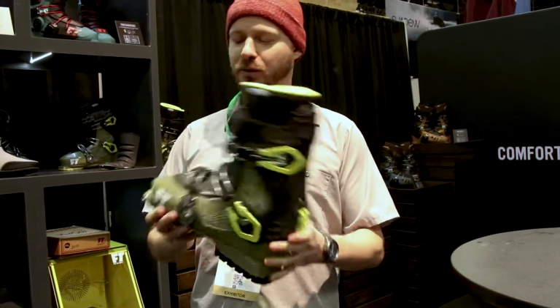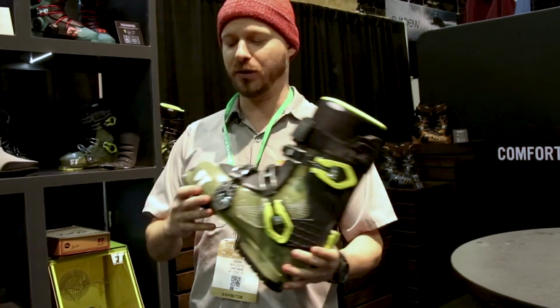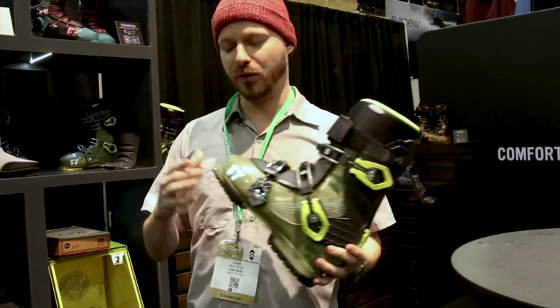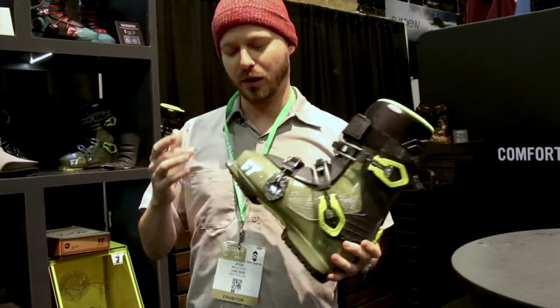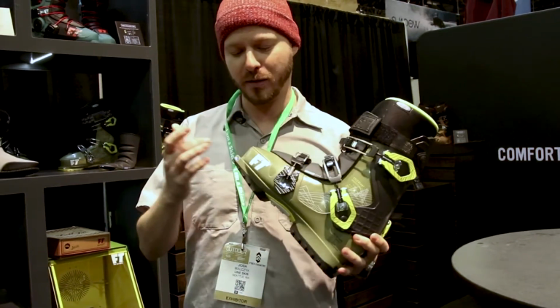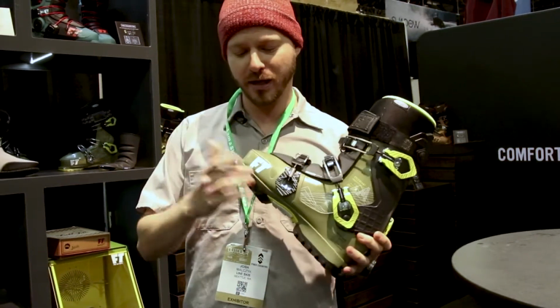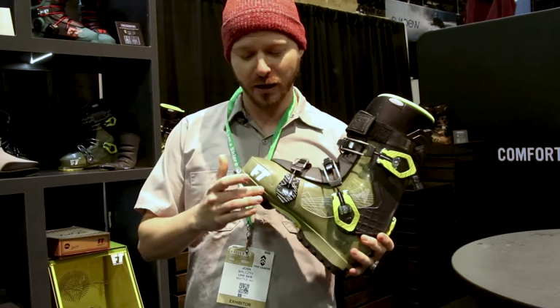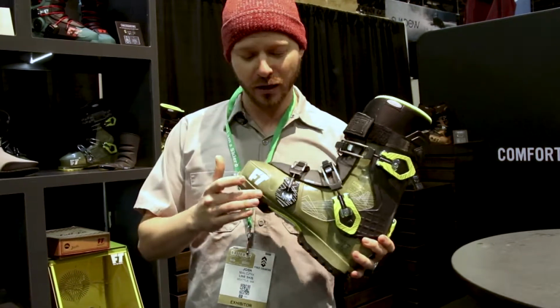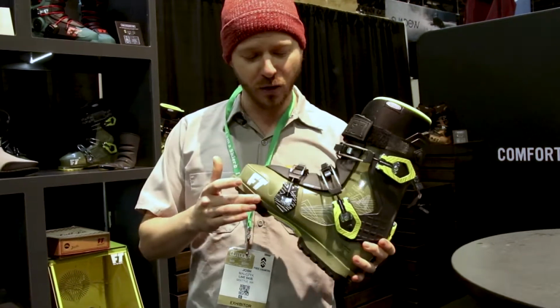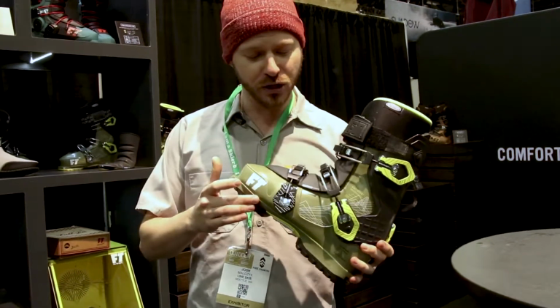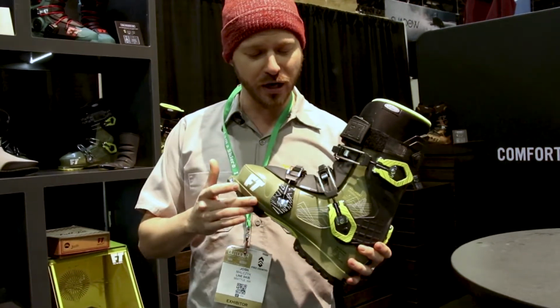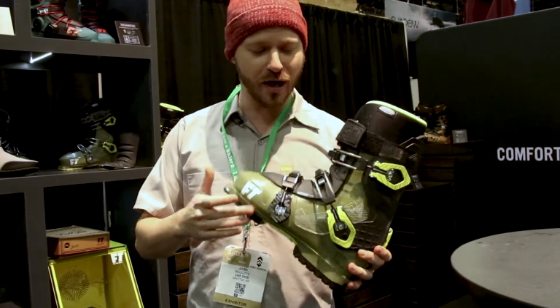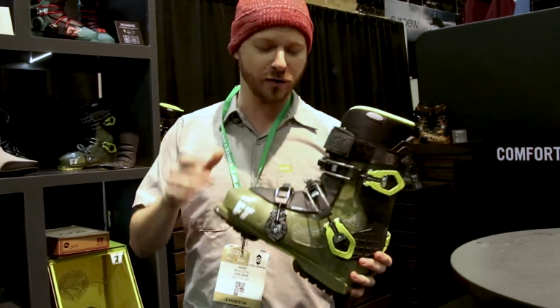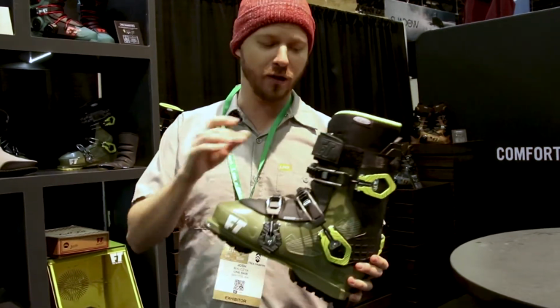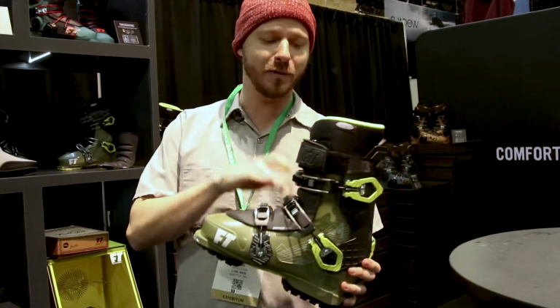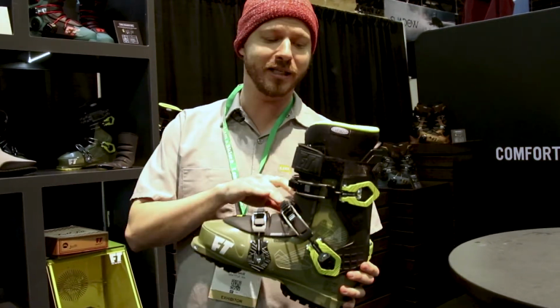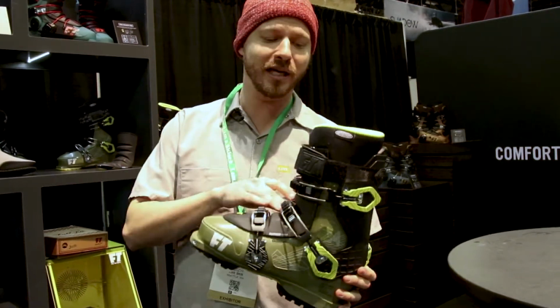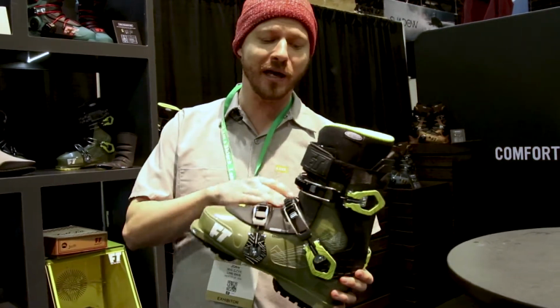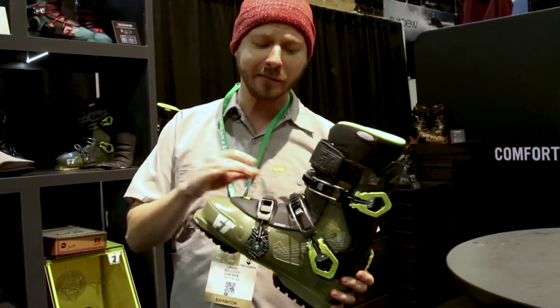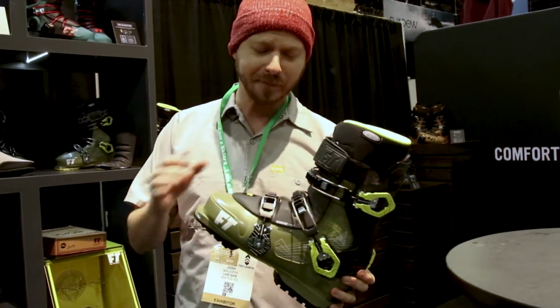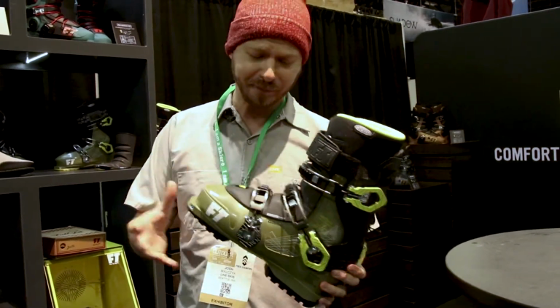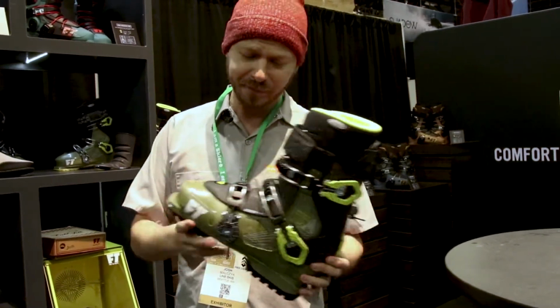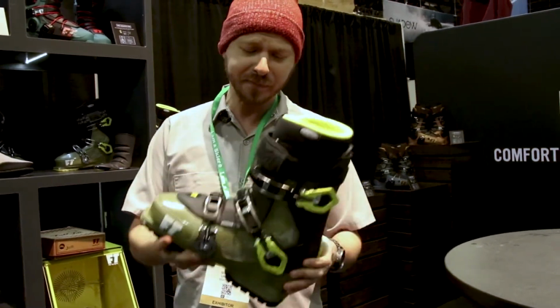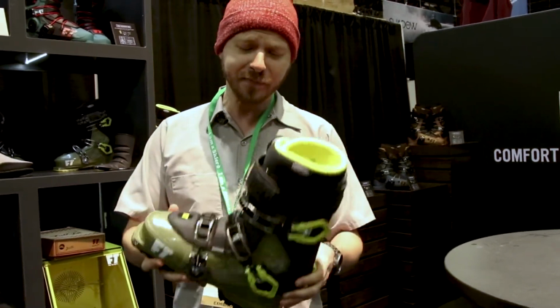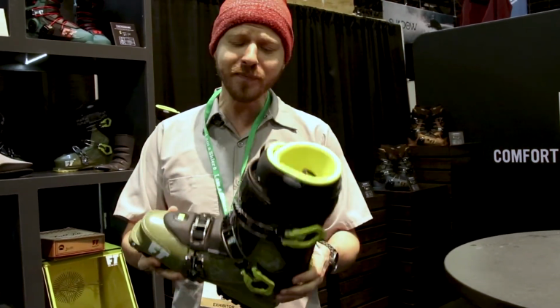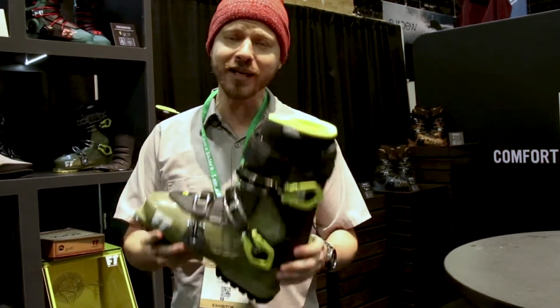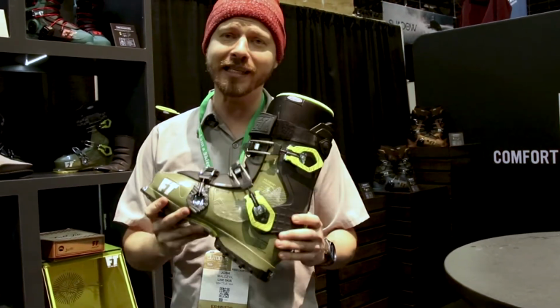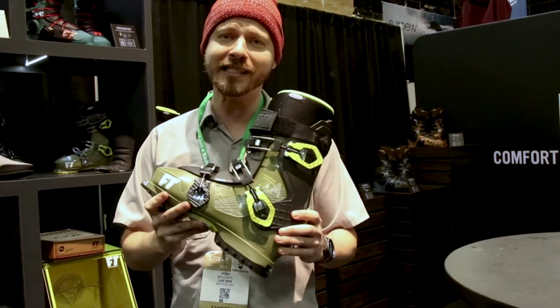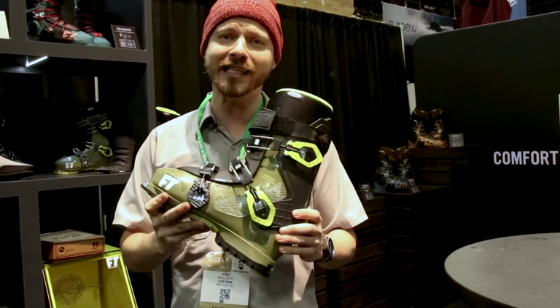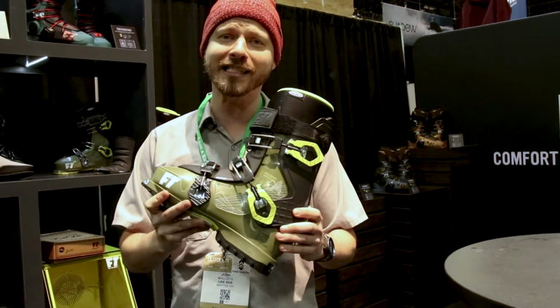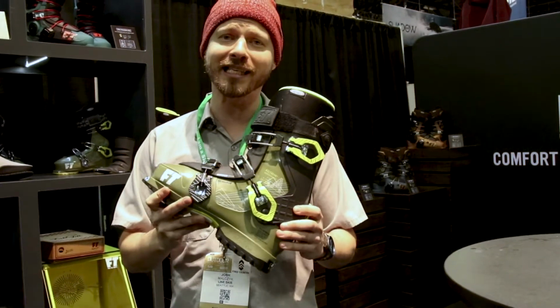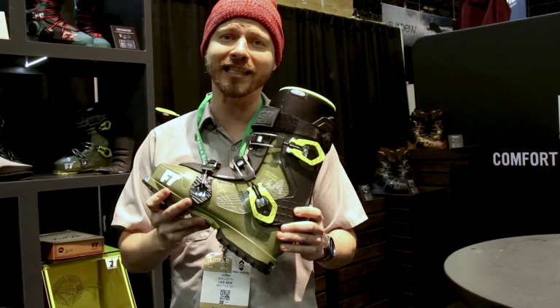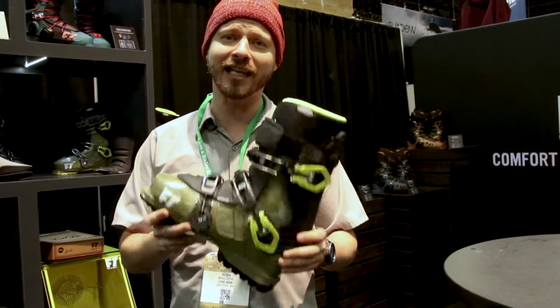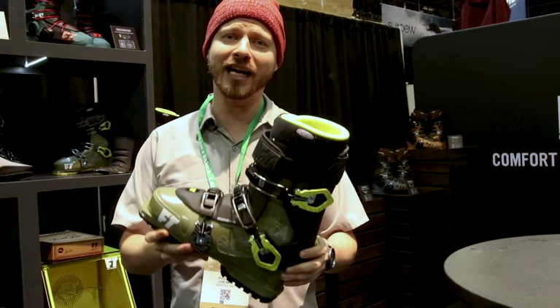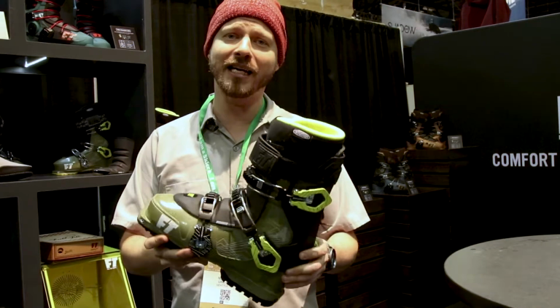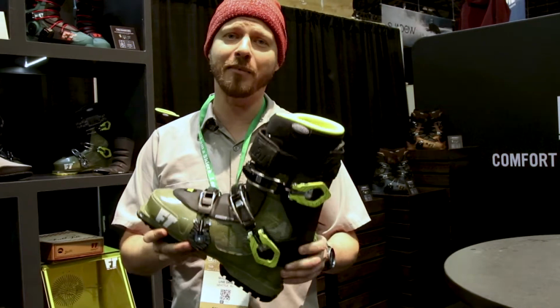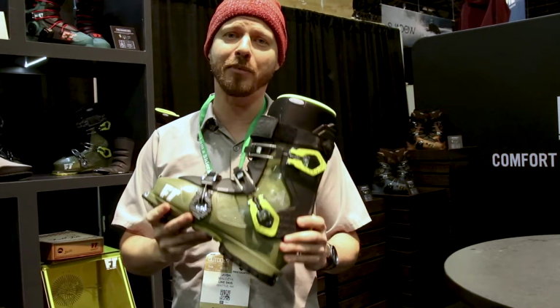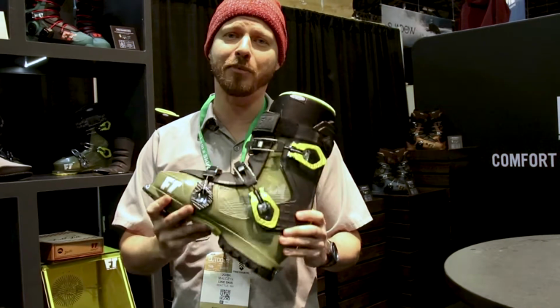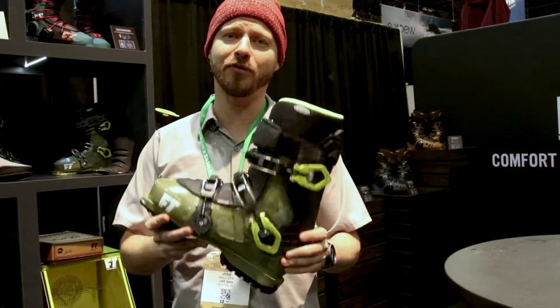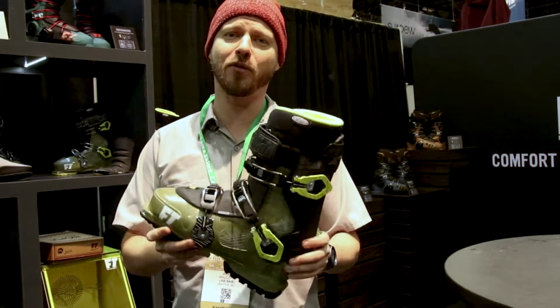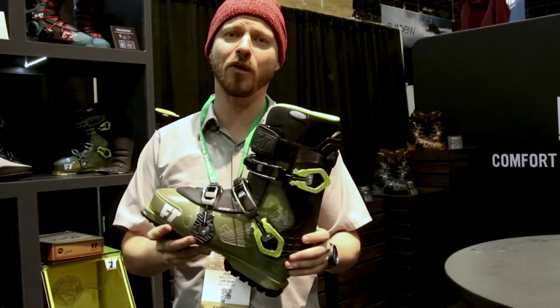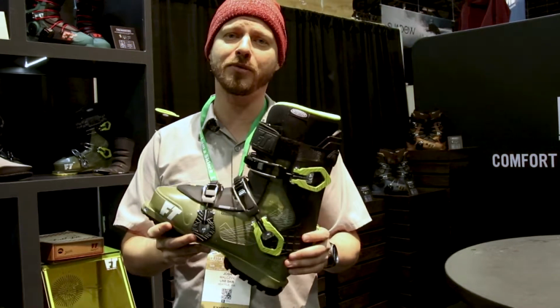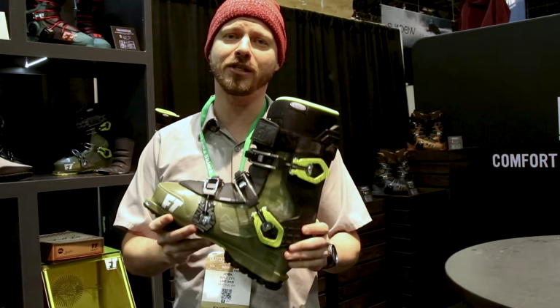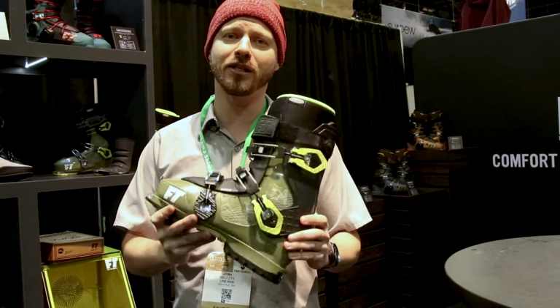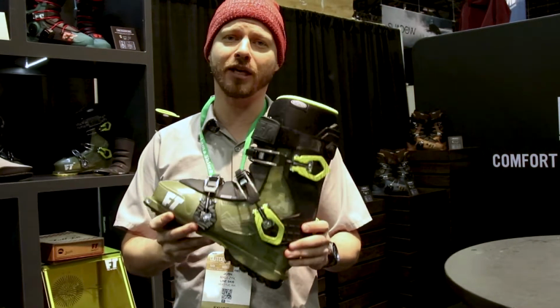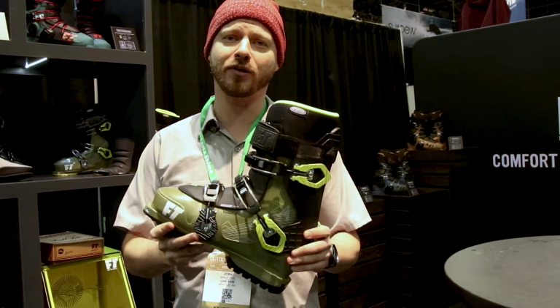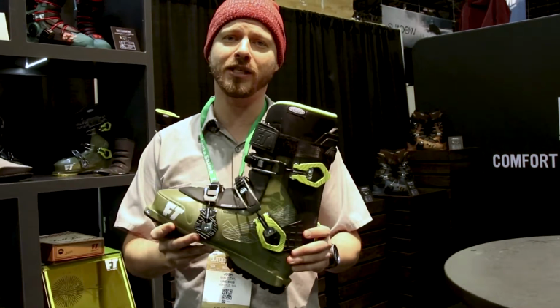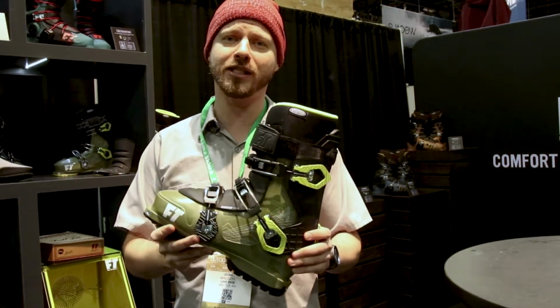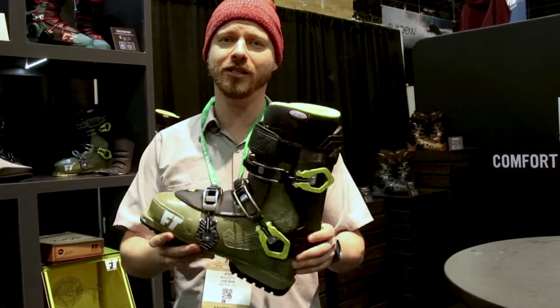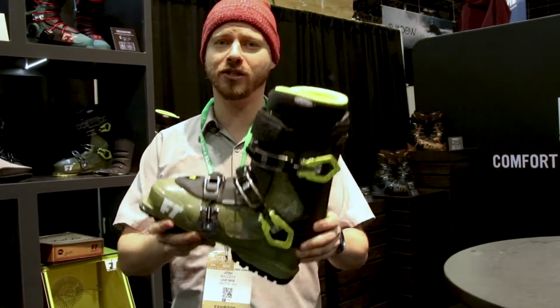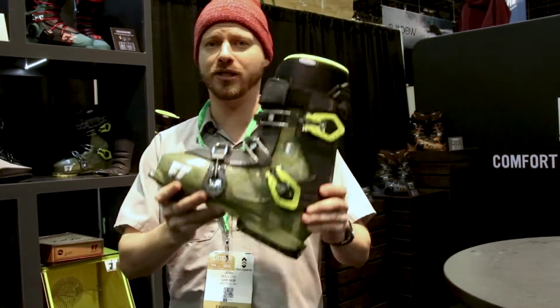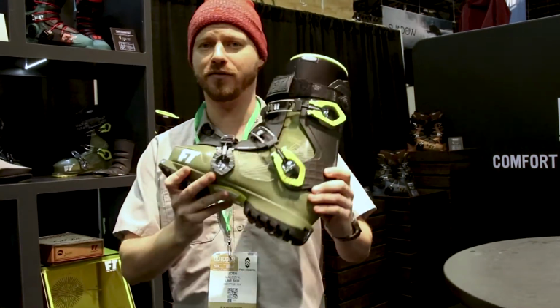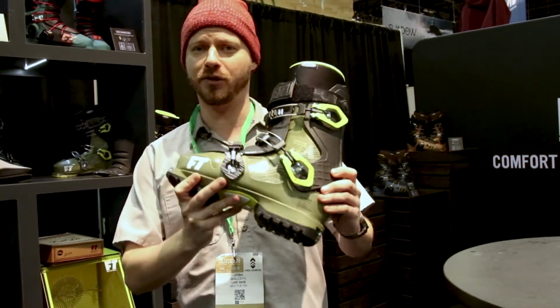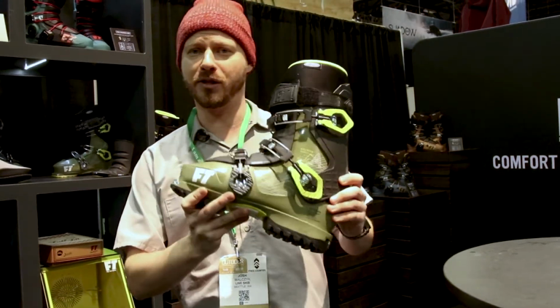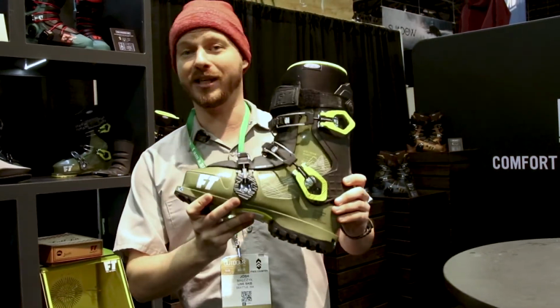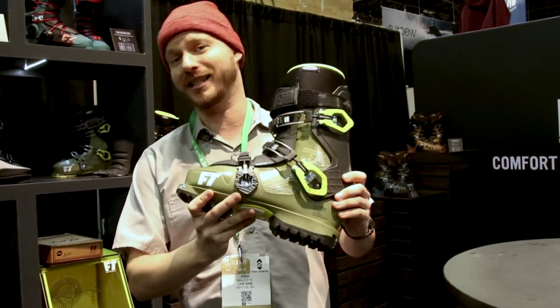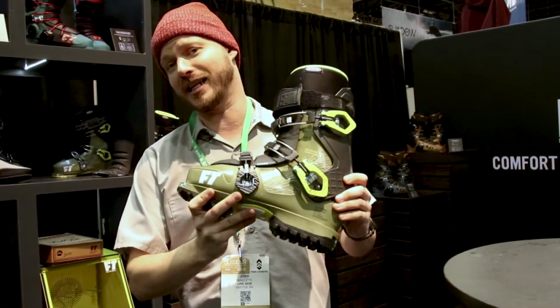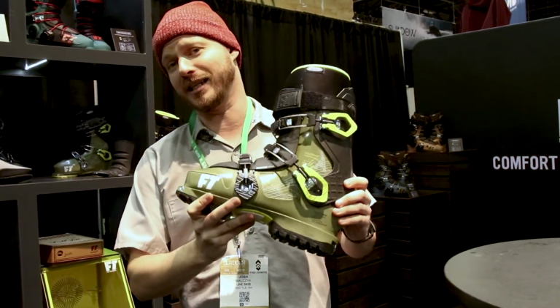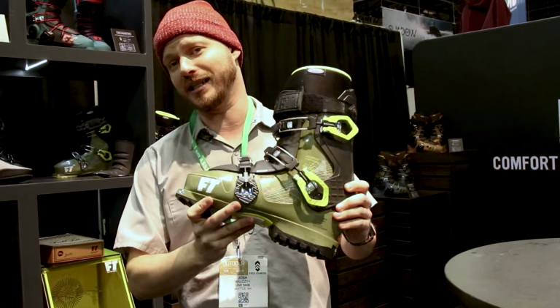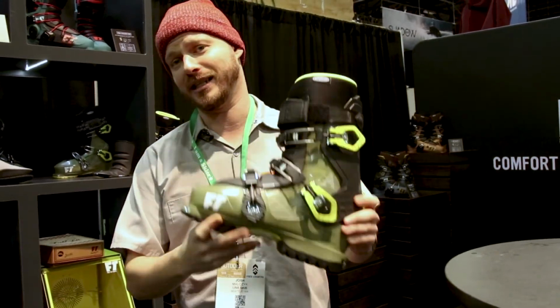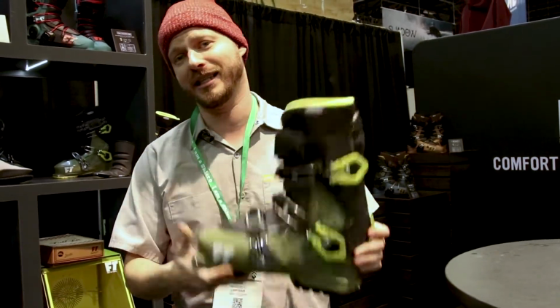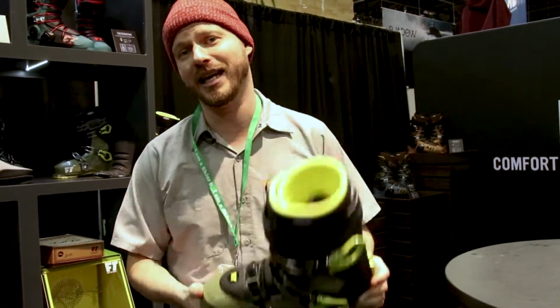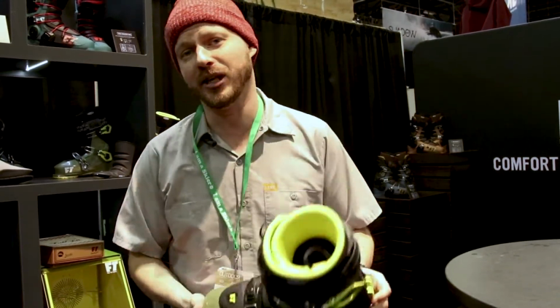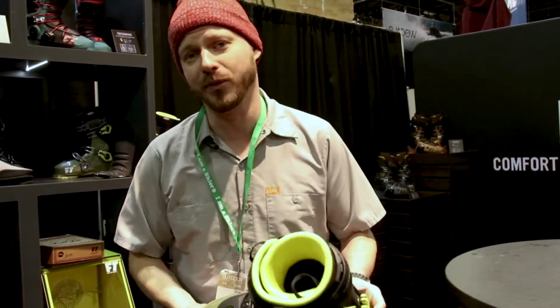With a Gorilla Mid lower shell and Gorilla Mid tongue, this thing is light but performs like crazy — so that's the Full Tilt Ascendant. Thank you.